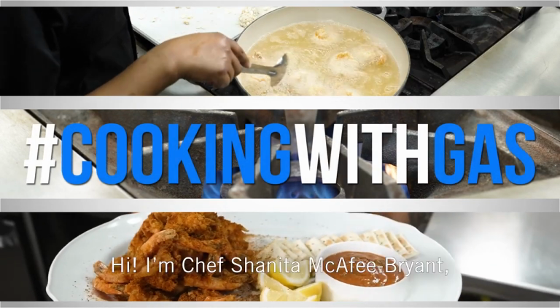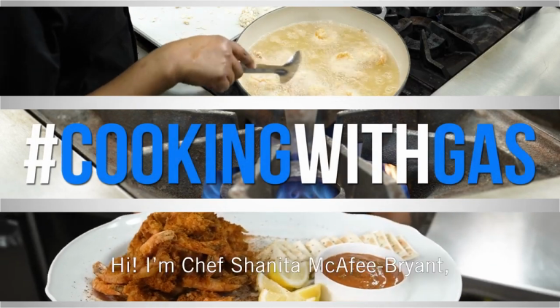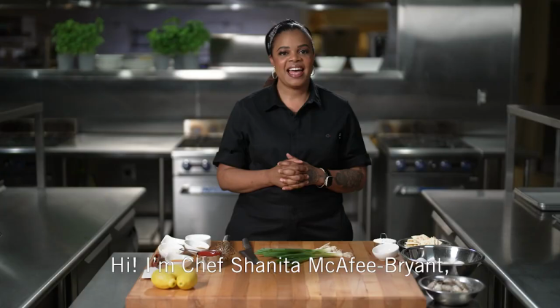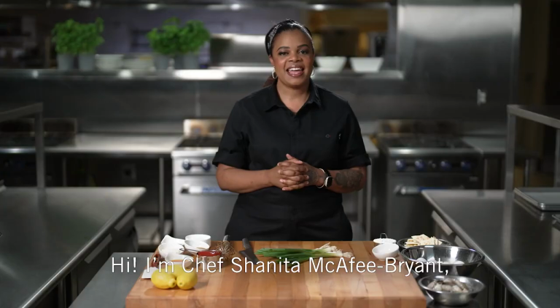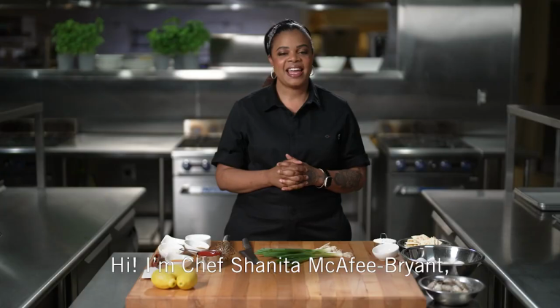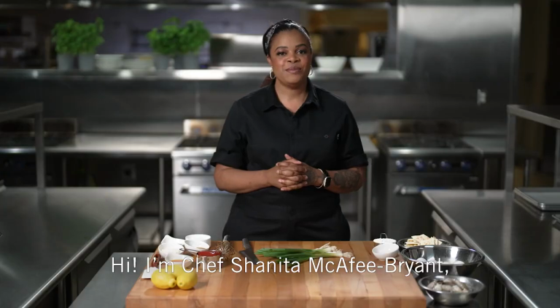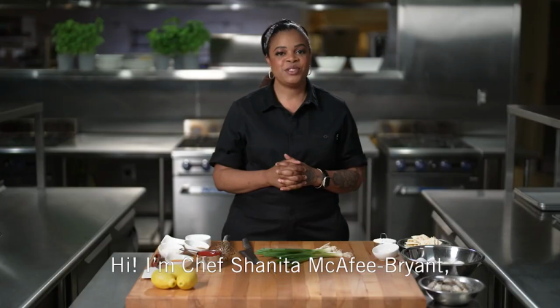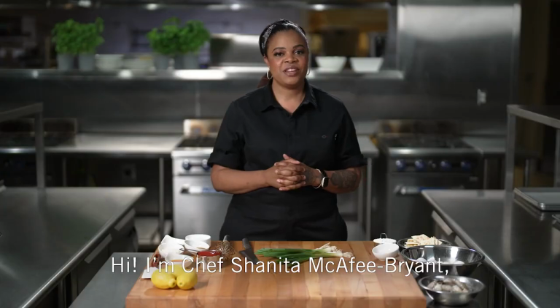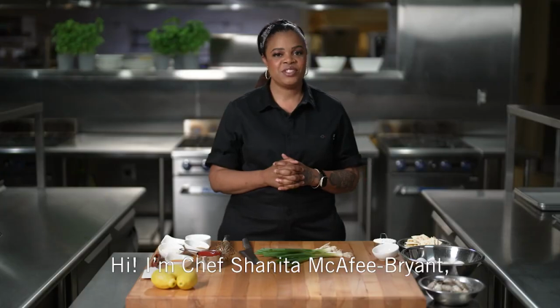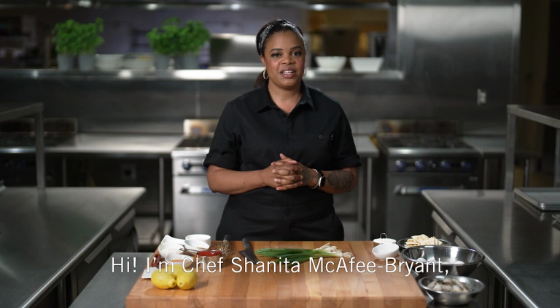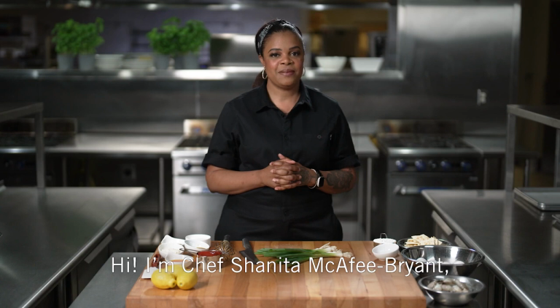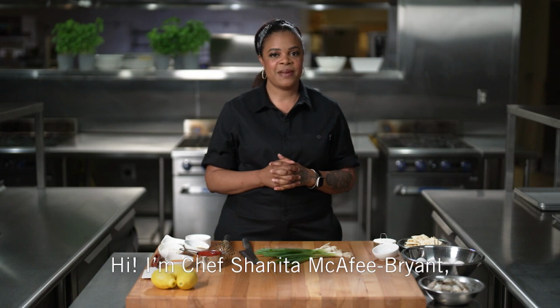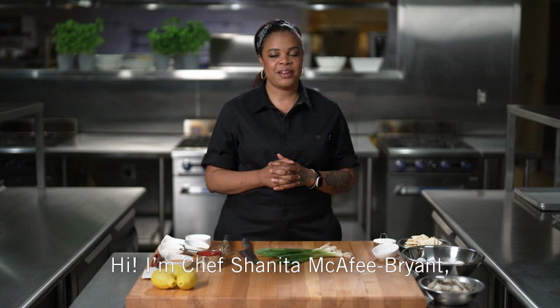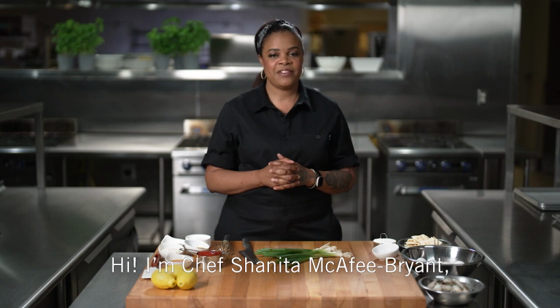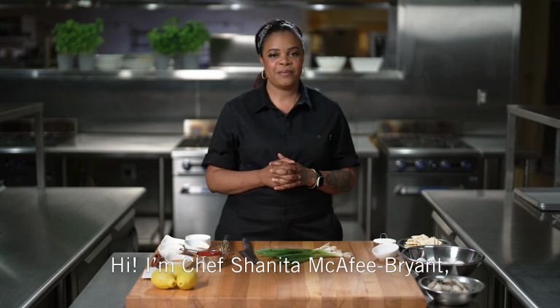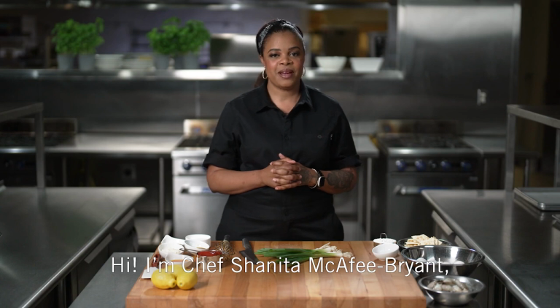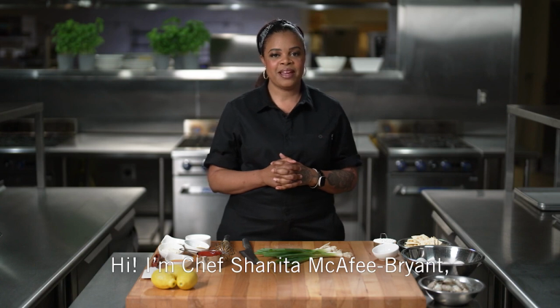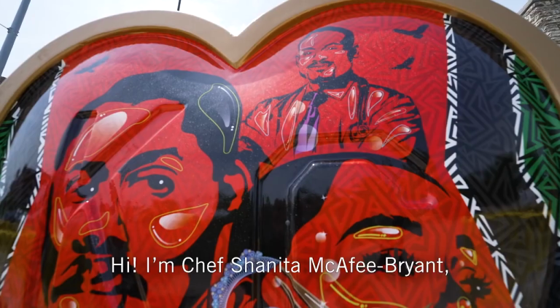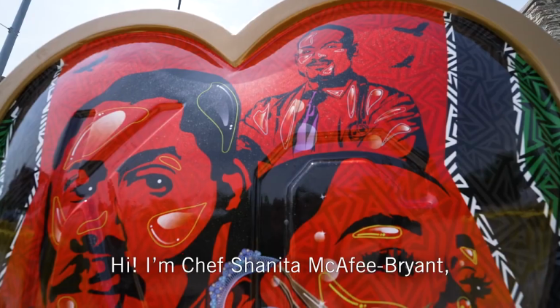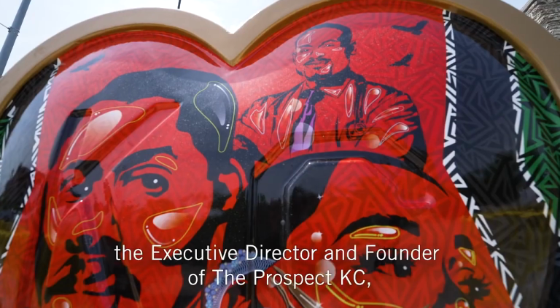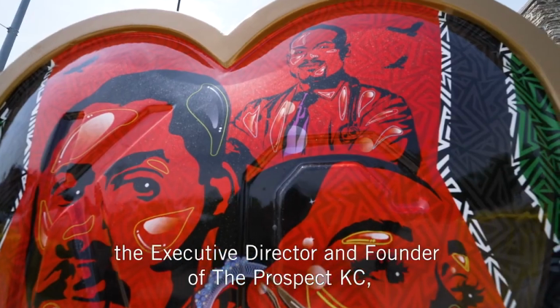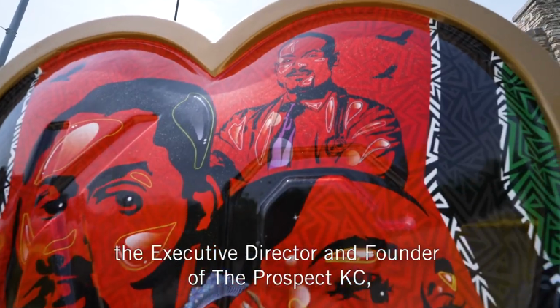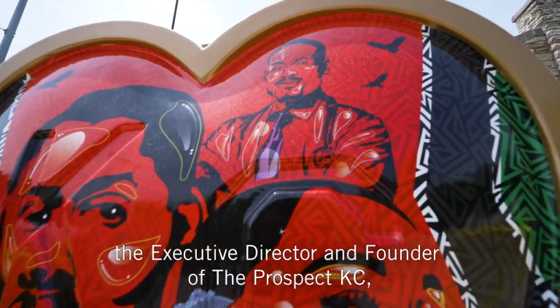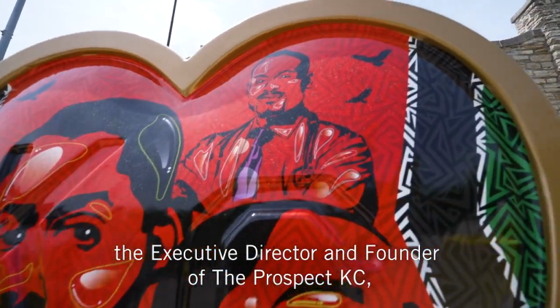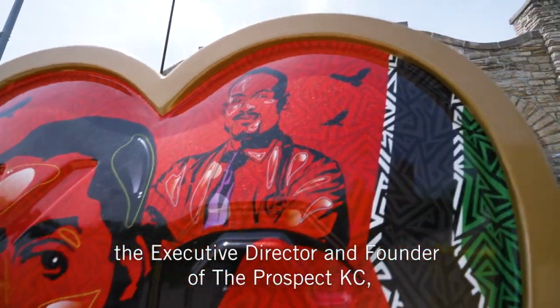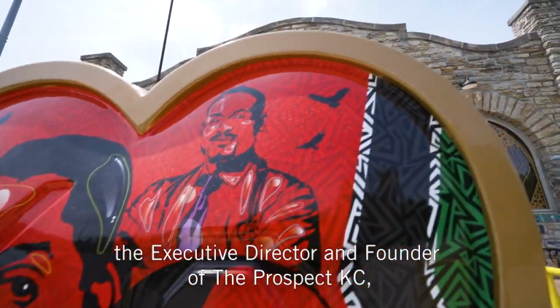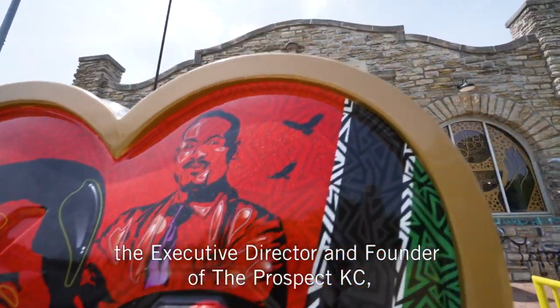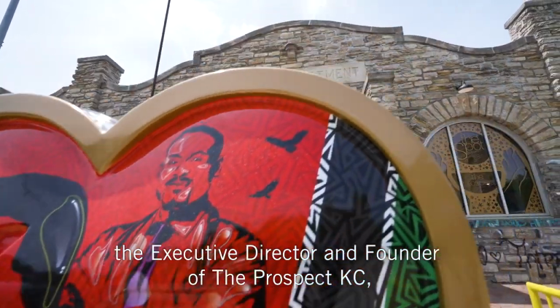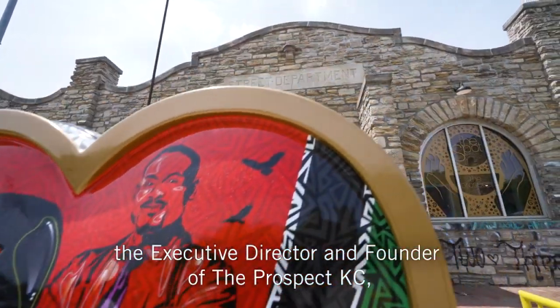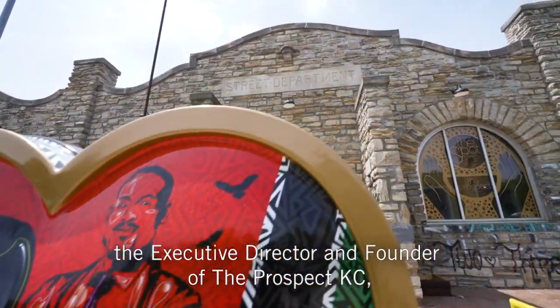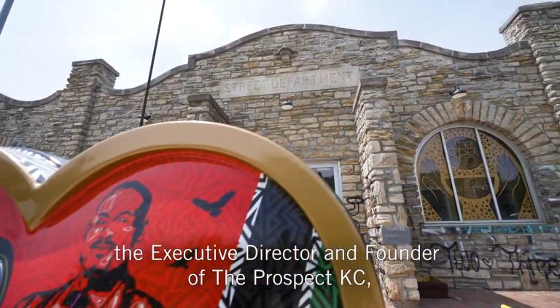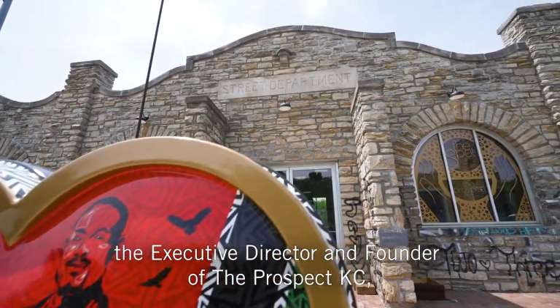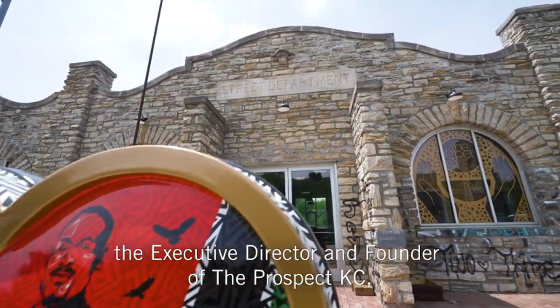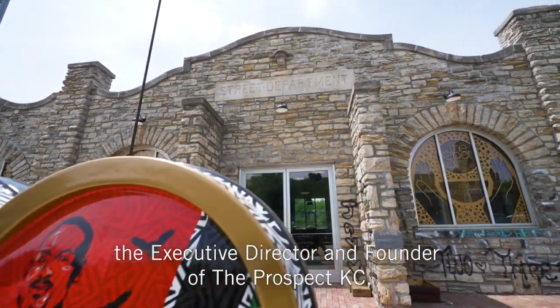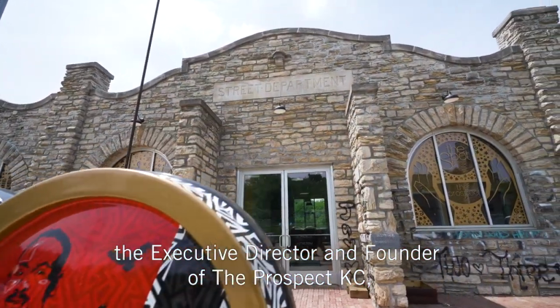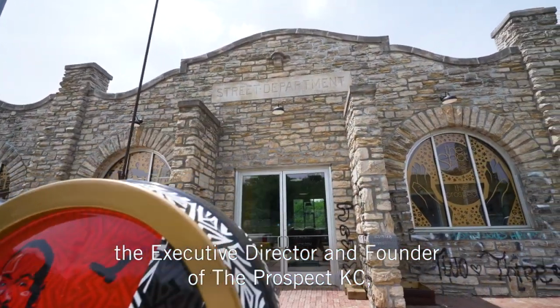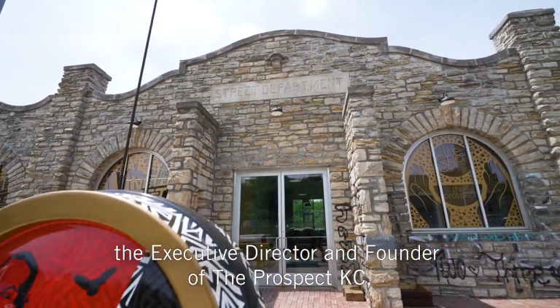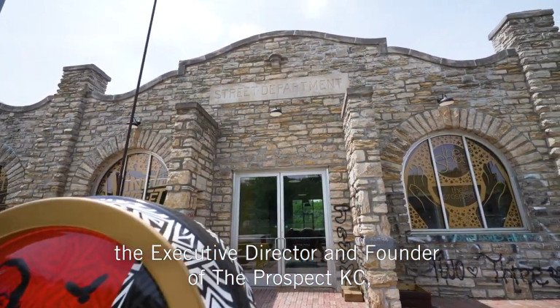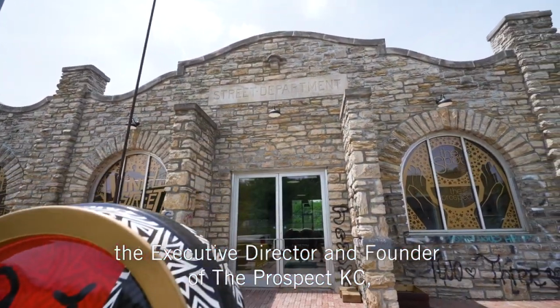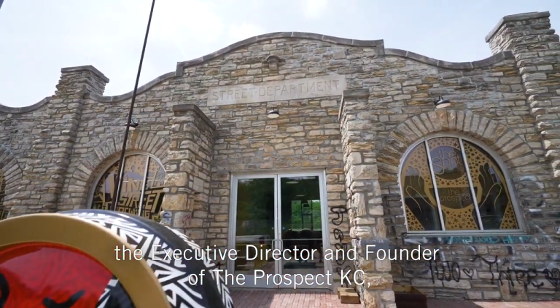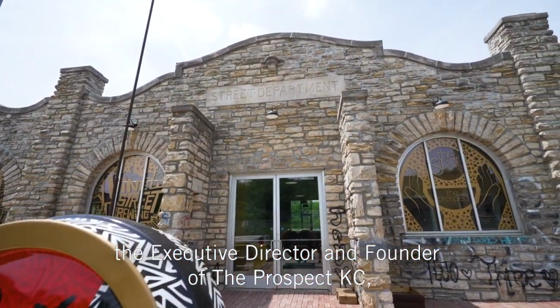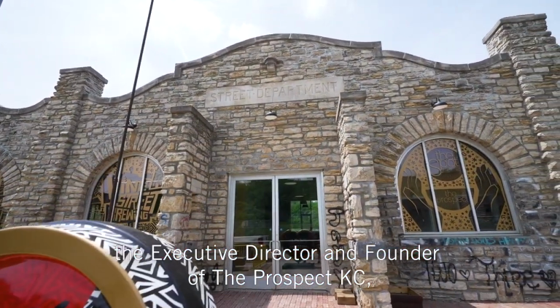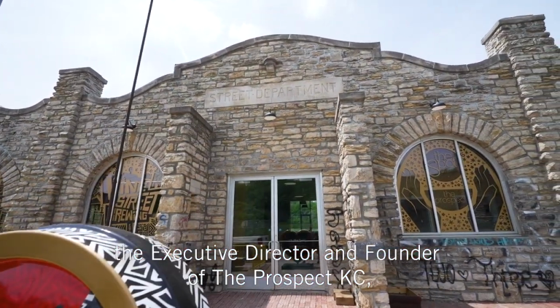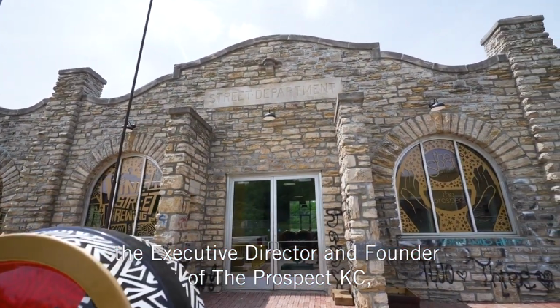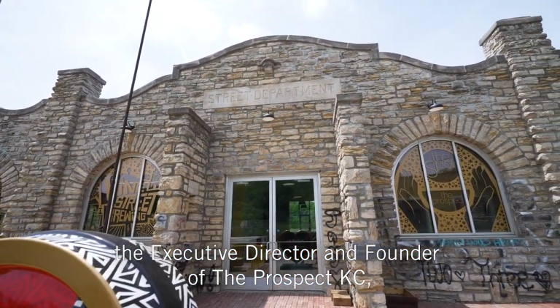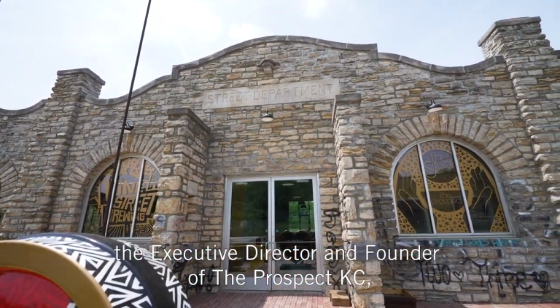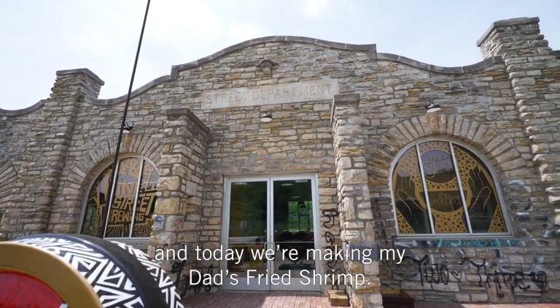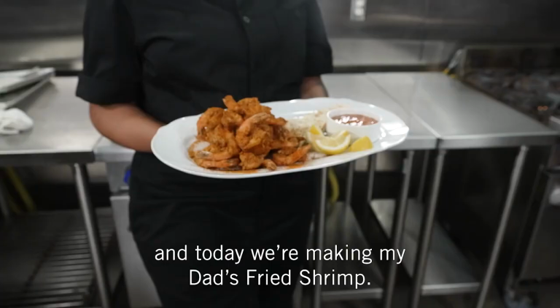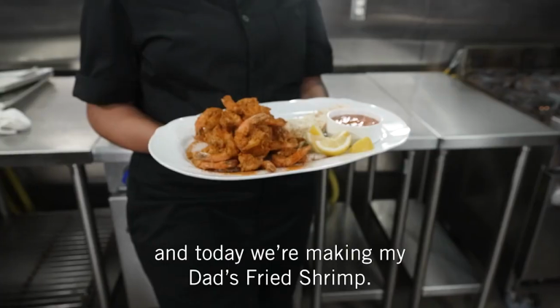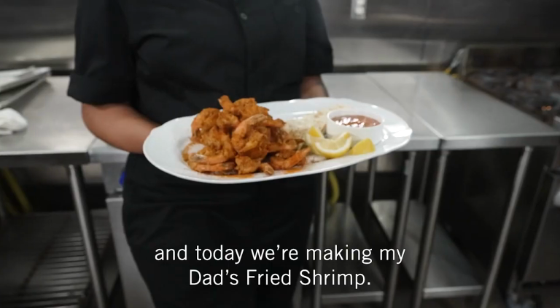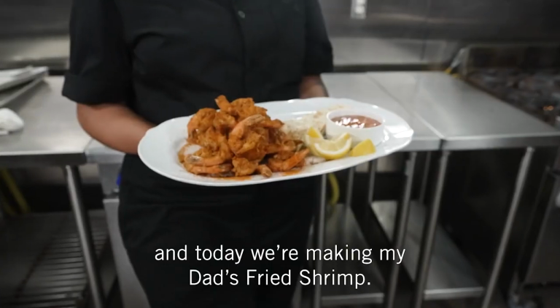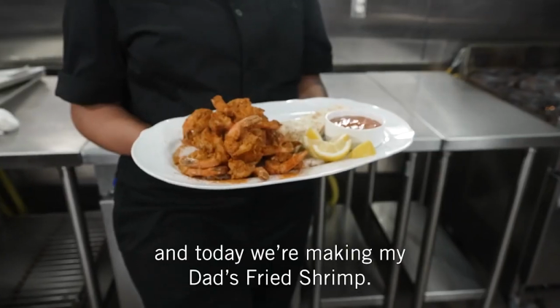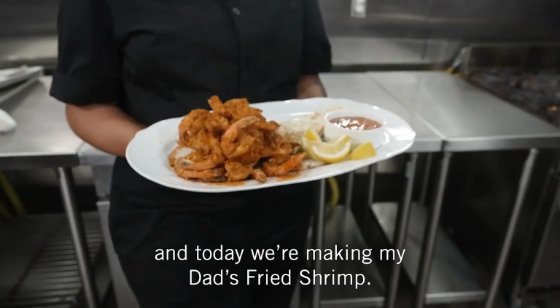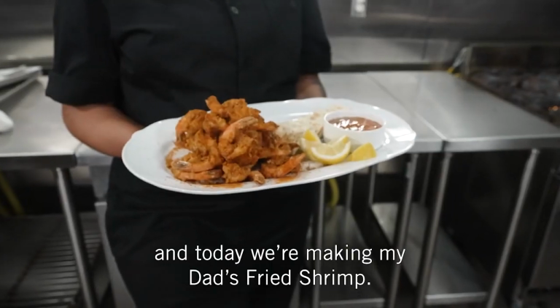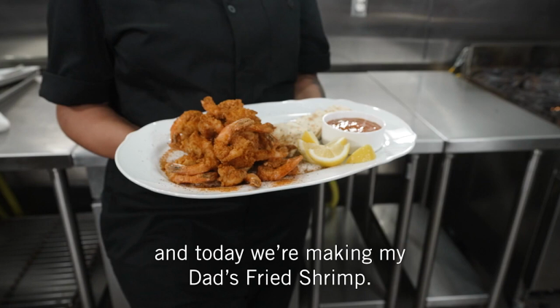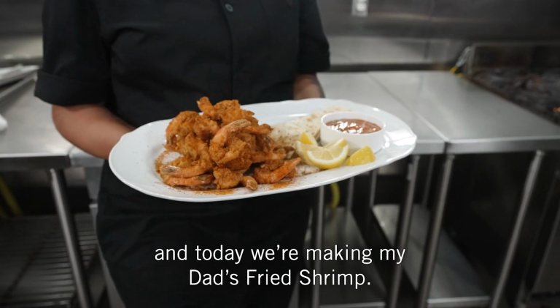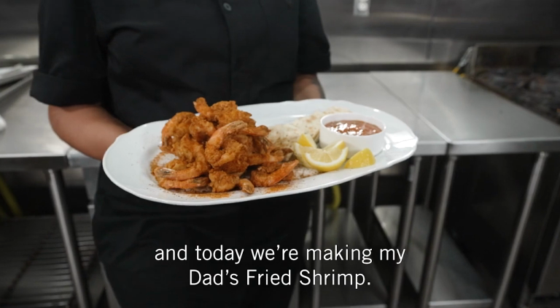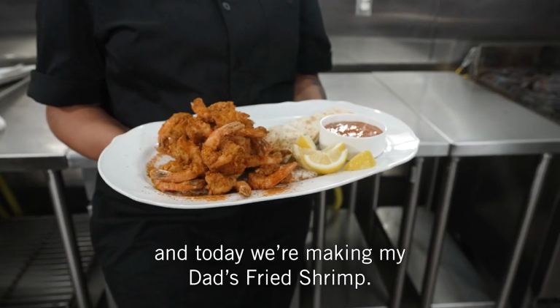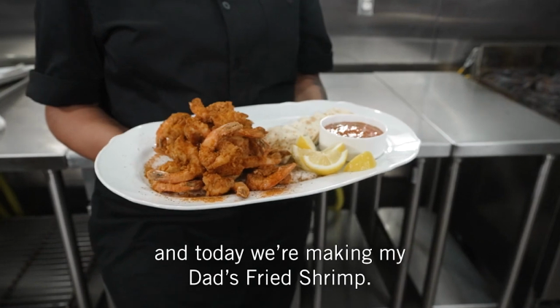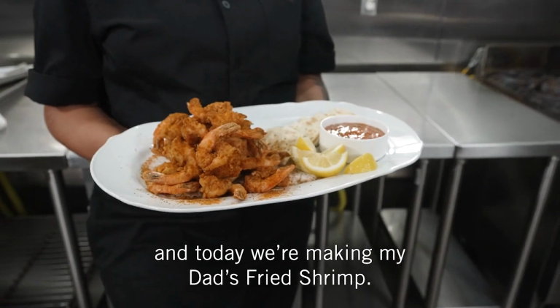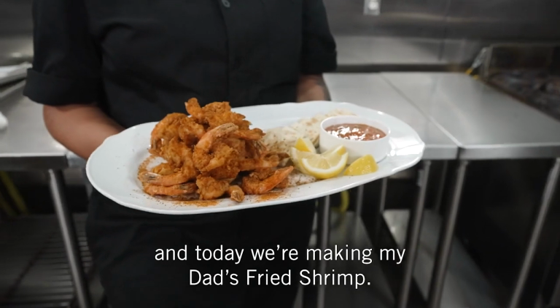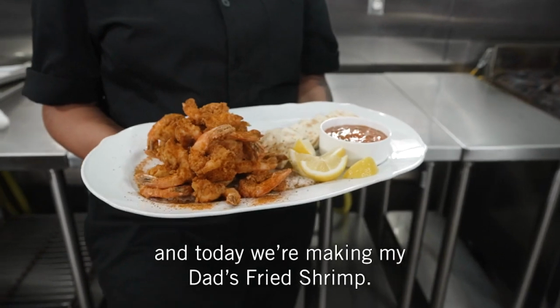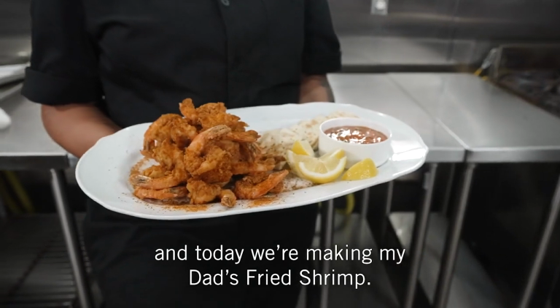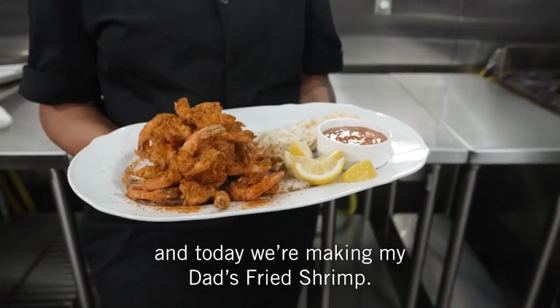Hi, I'm Chef Shanita McAfee Bryant, the Executive Director and Founder of The Prospect KC, and today we're making my dad's fried shrimp.